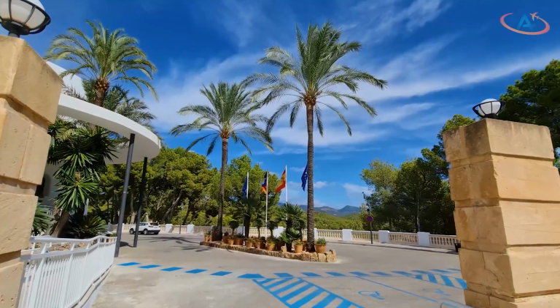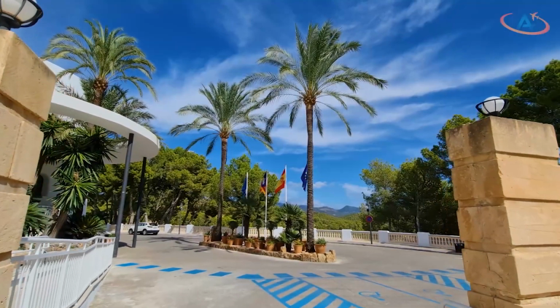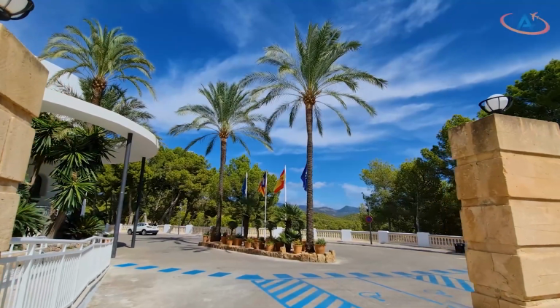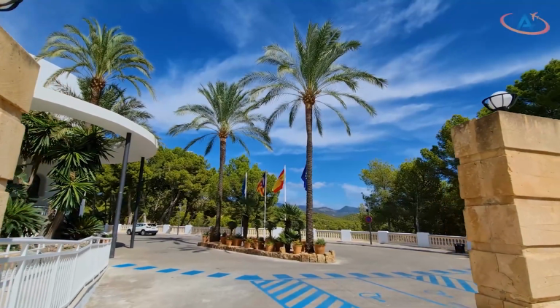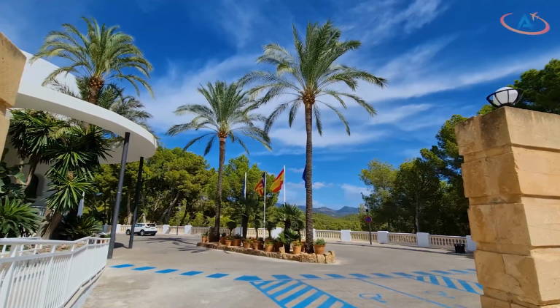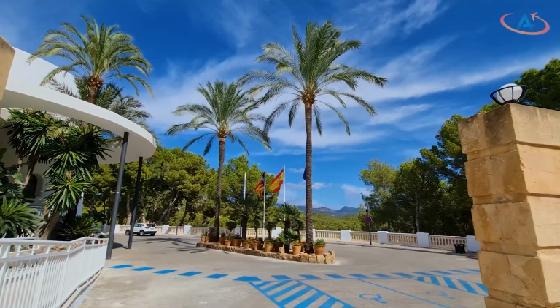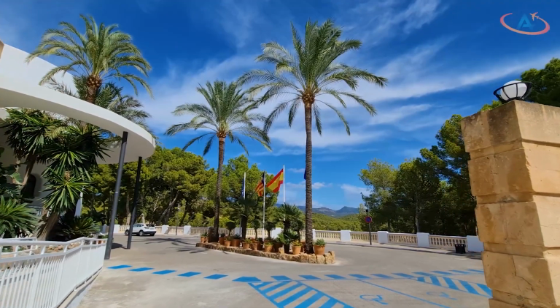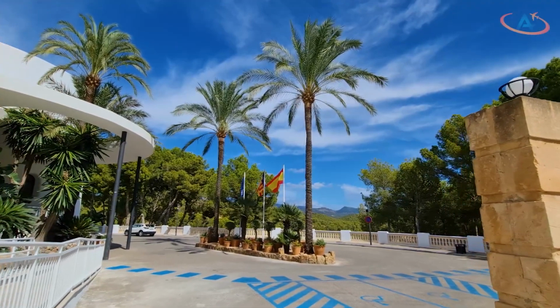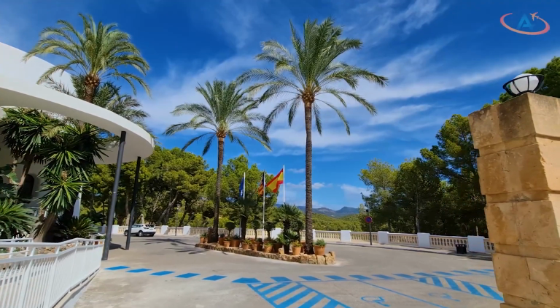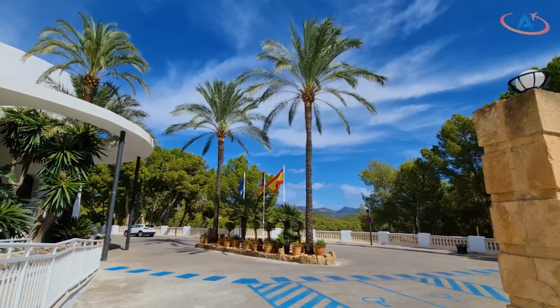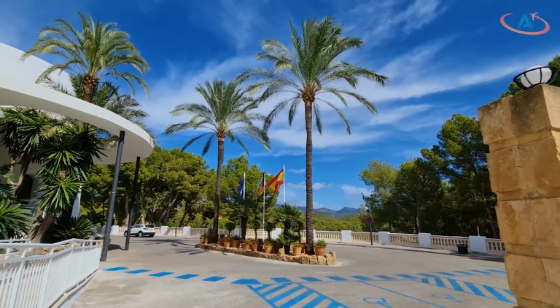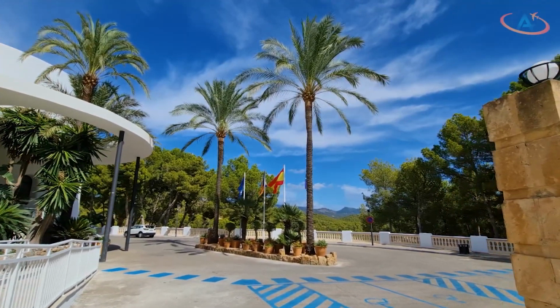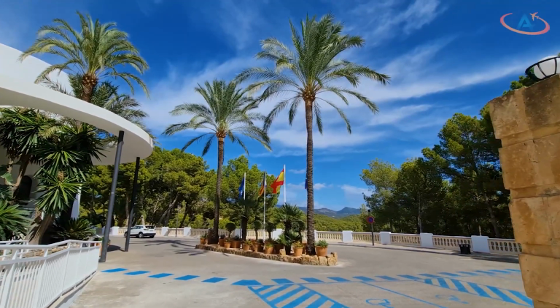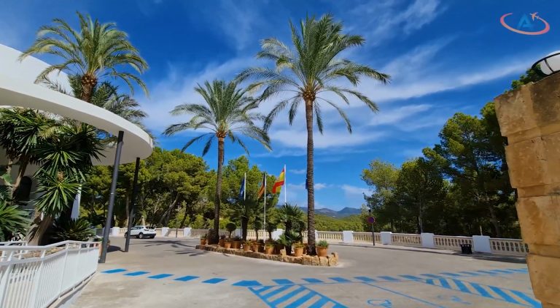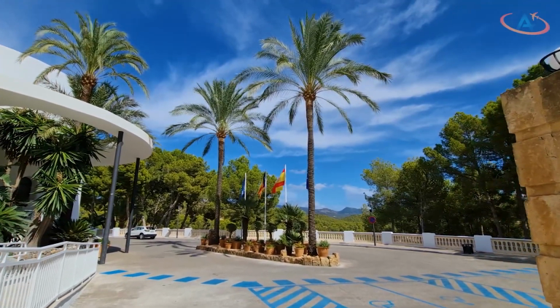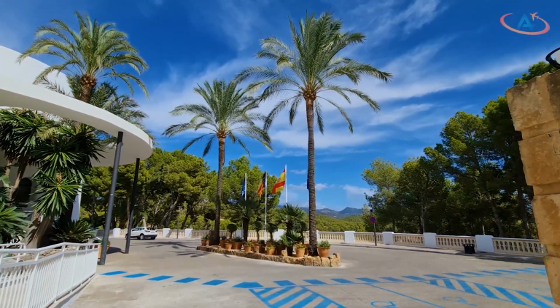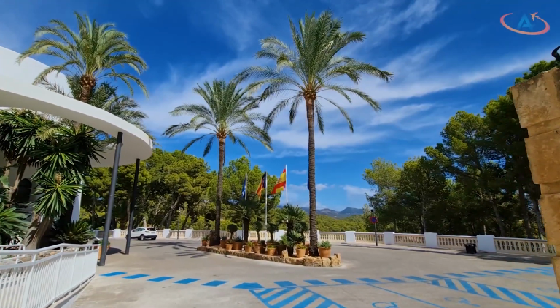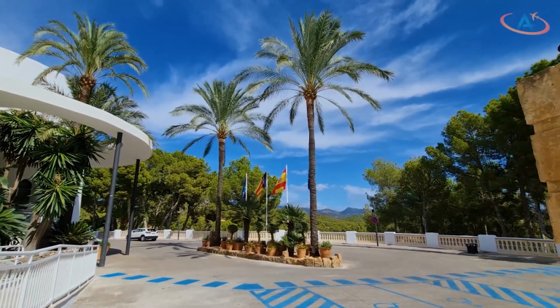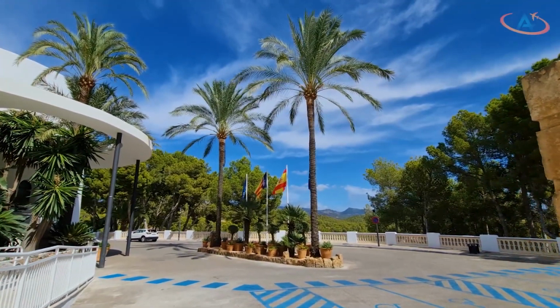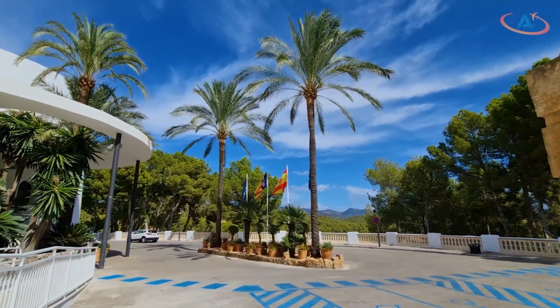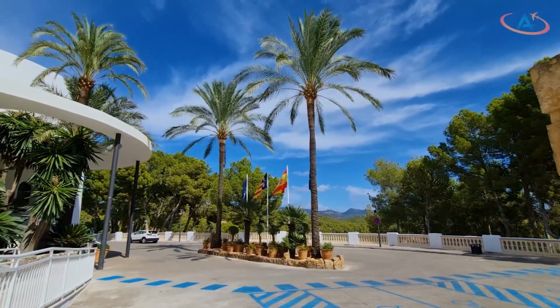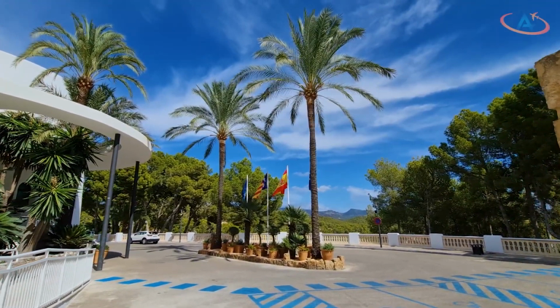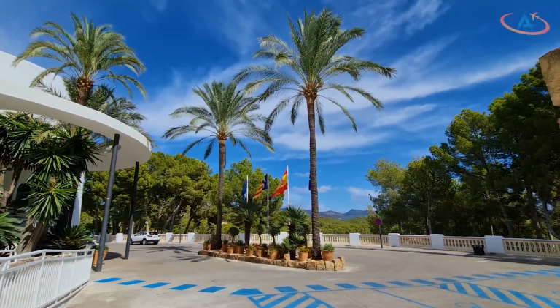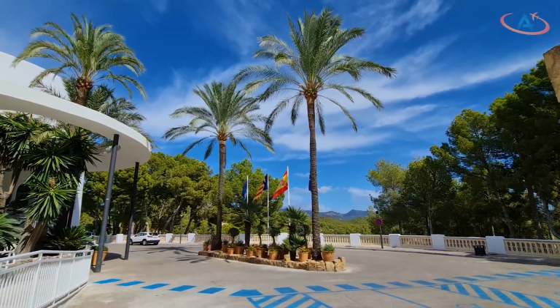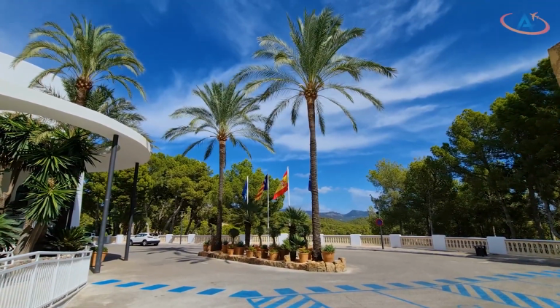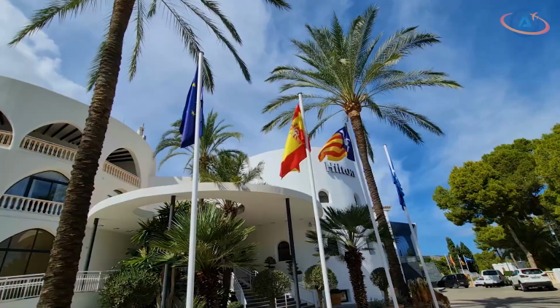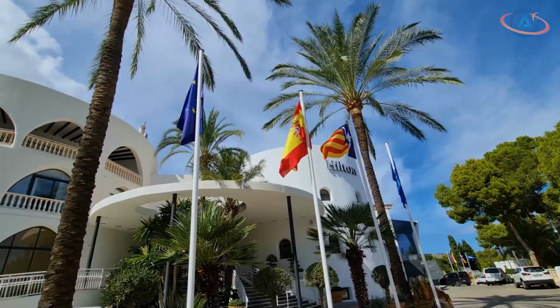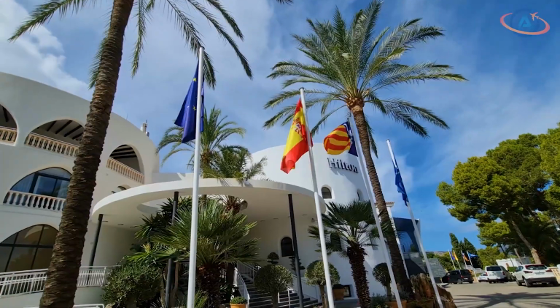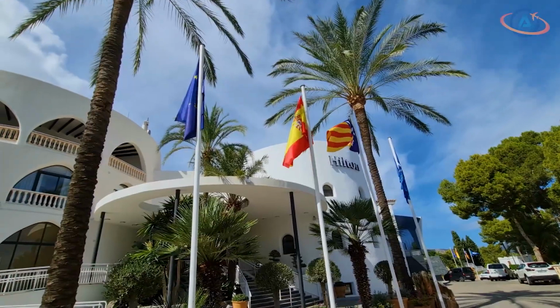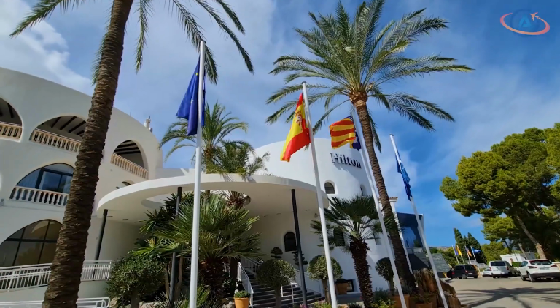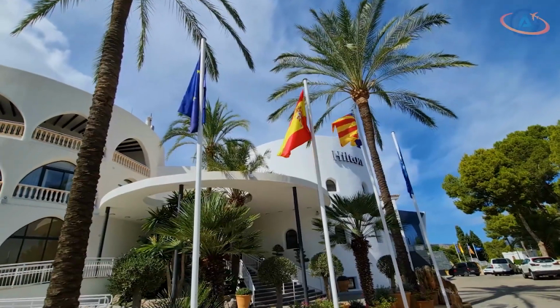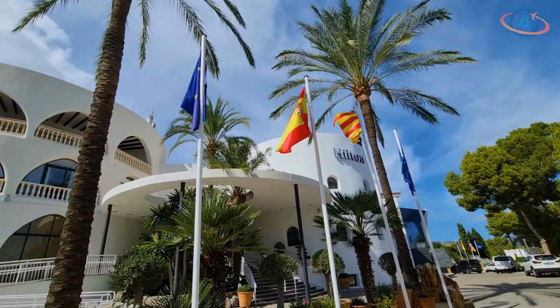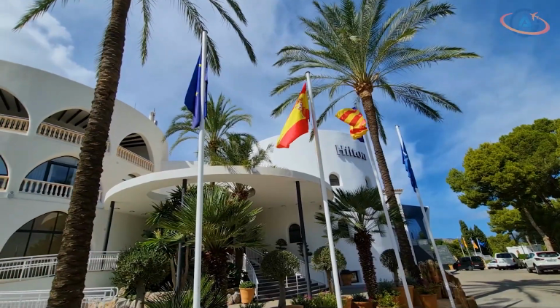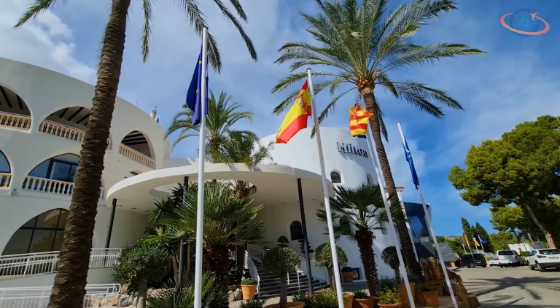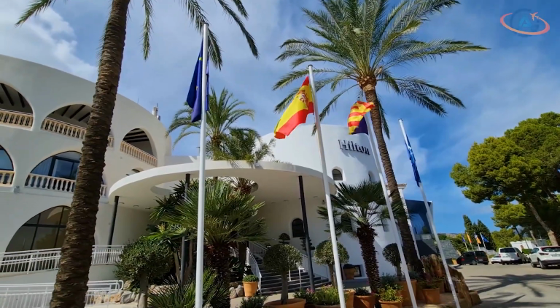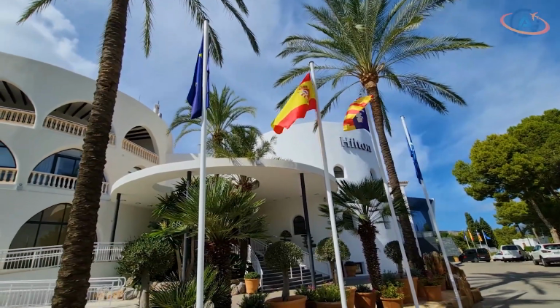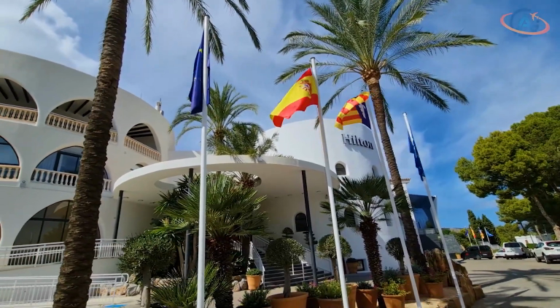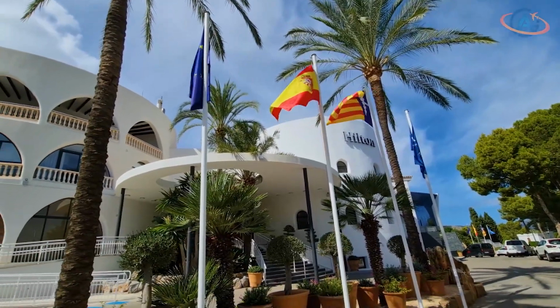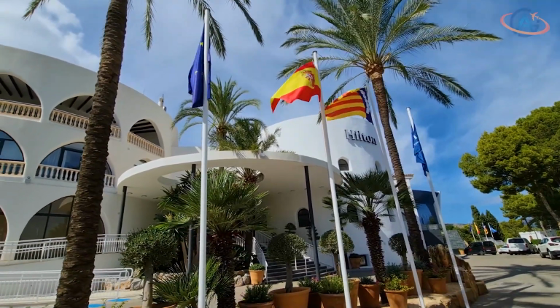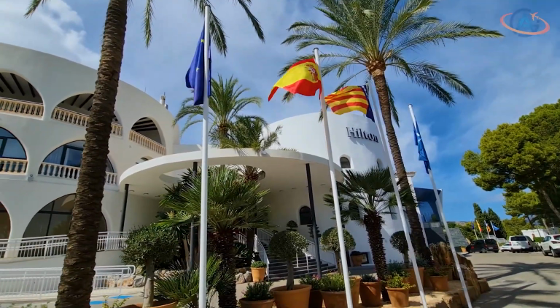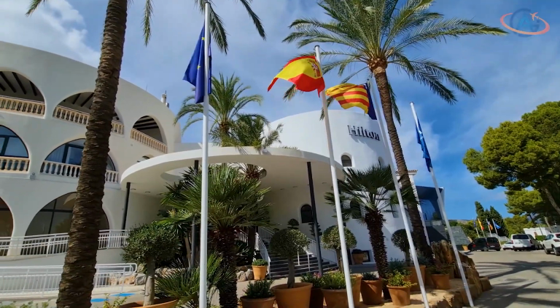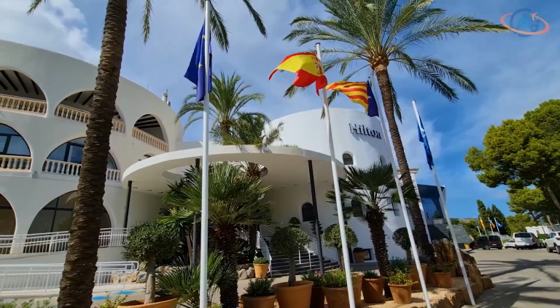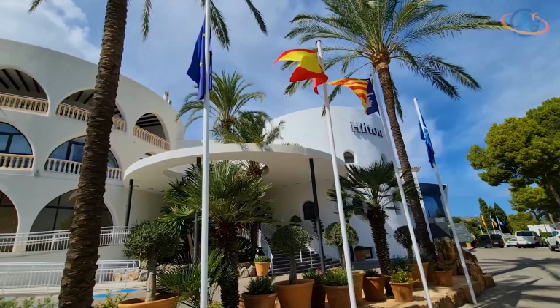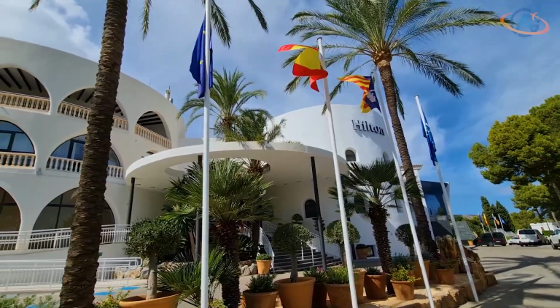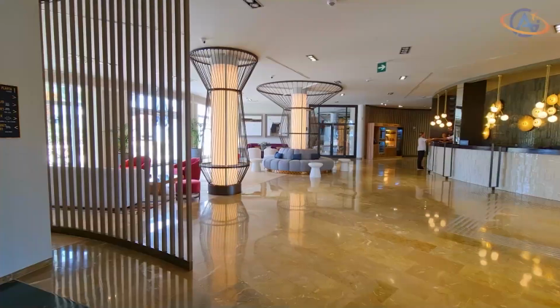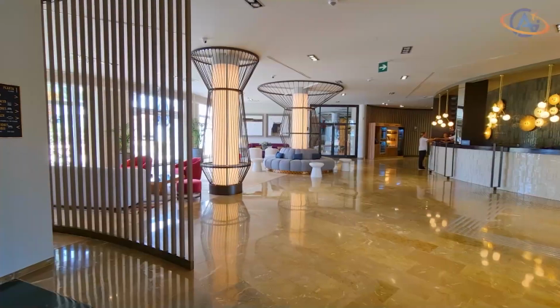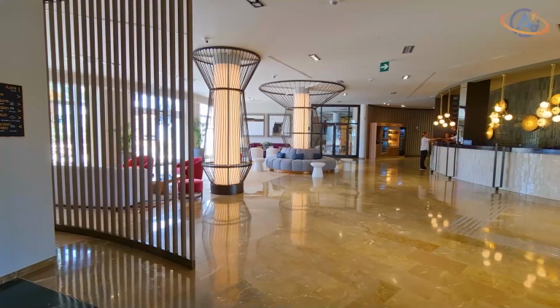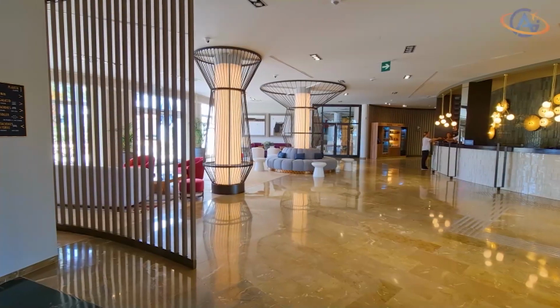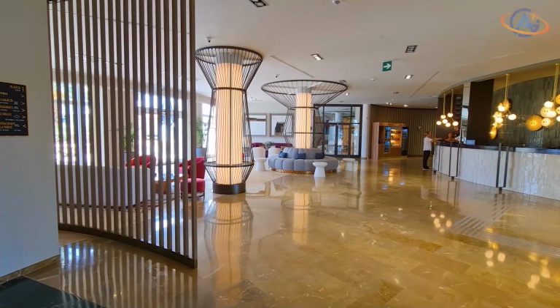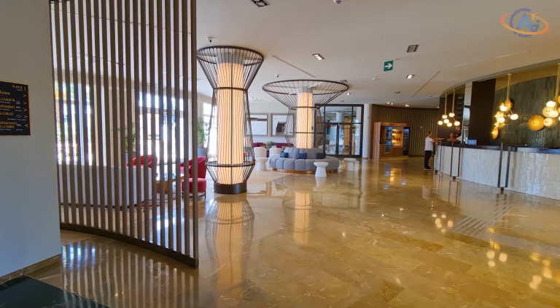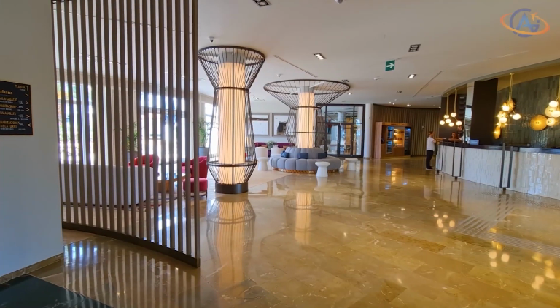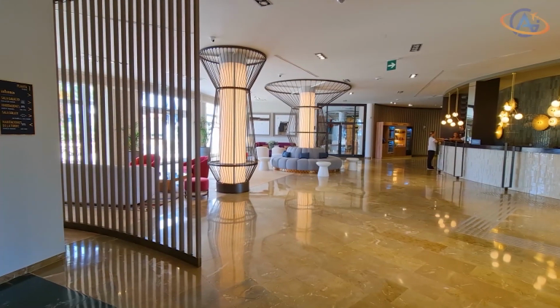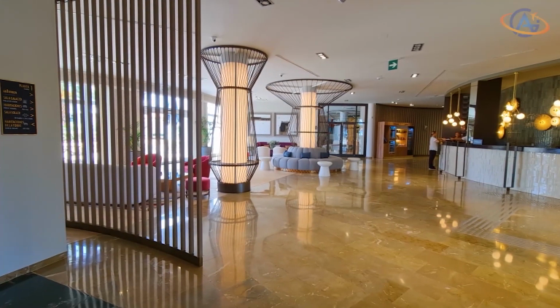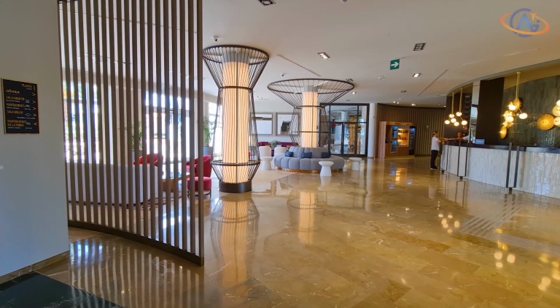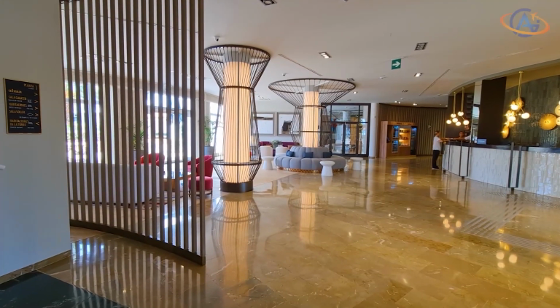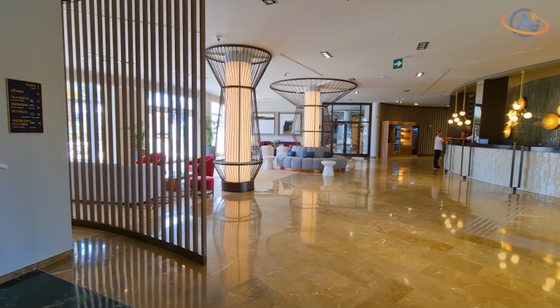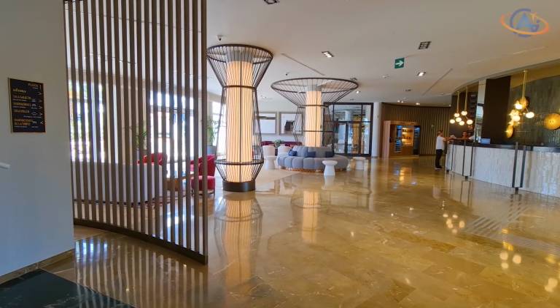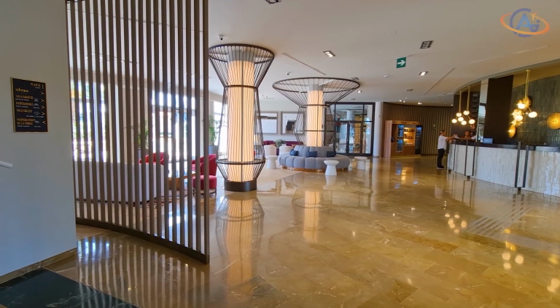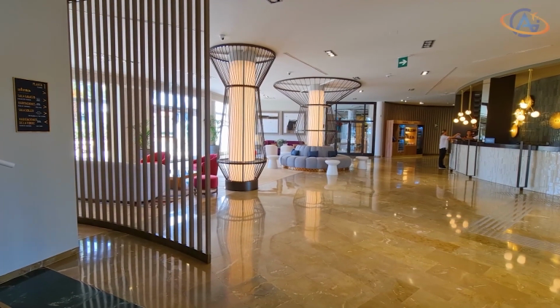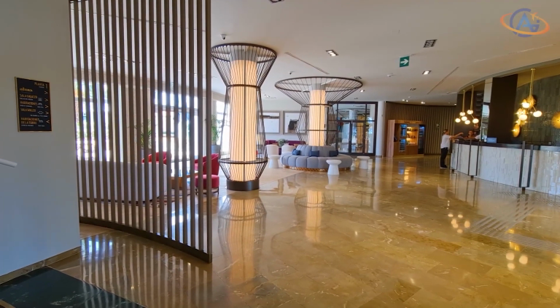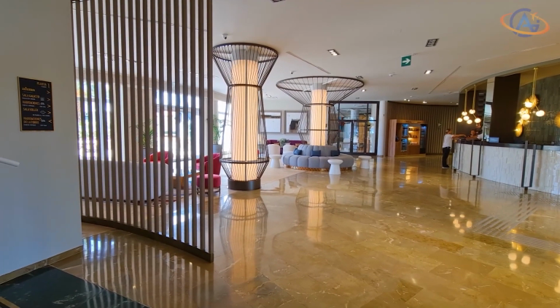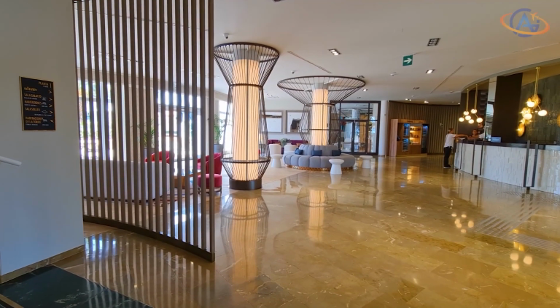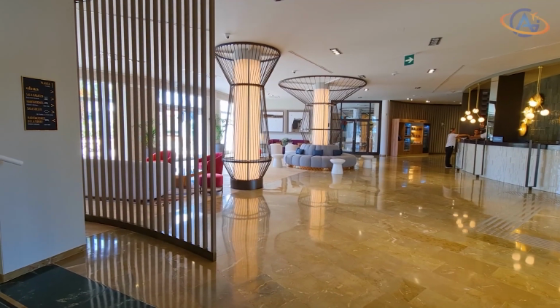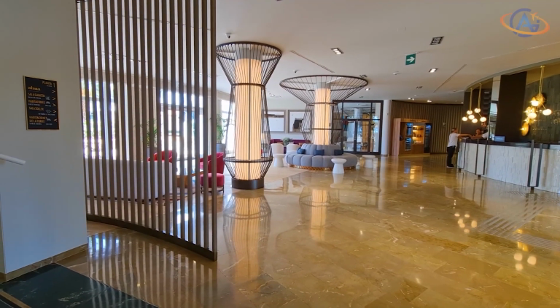In this video we show you the Hilton Mallorca Galatzo, a leisure resort on the Balearic Islands in Spain.